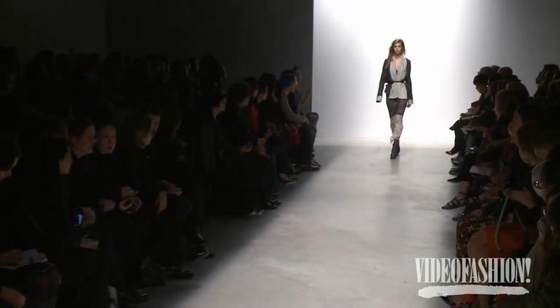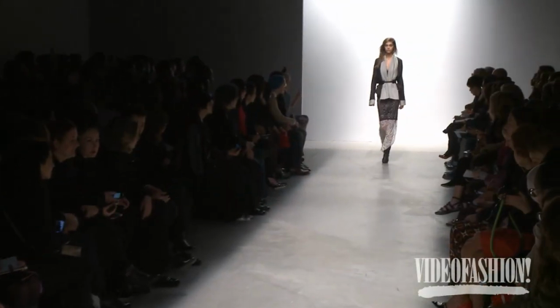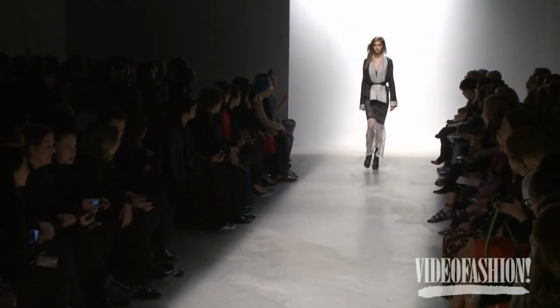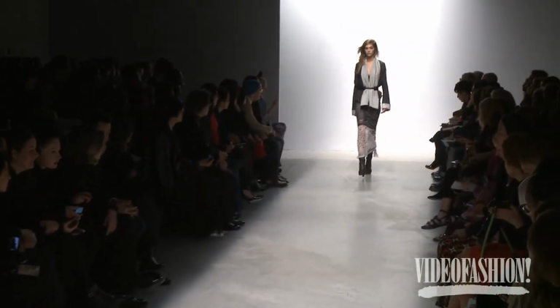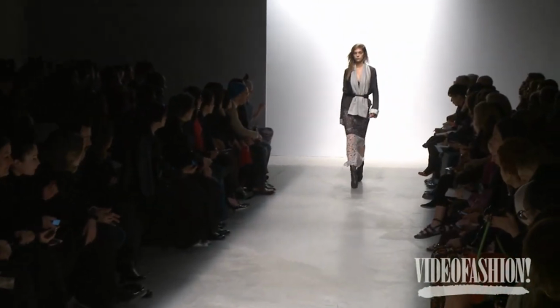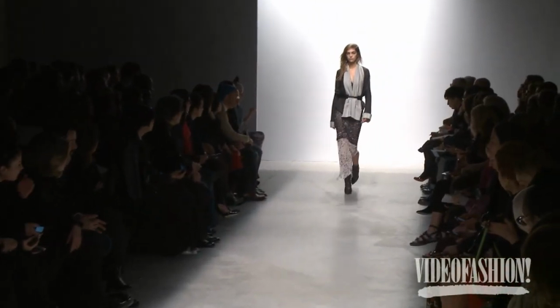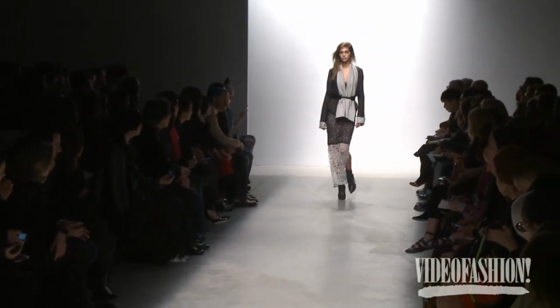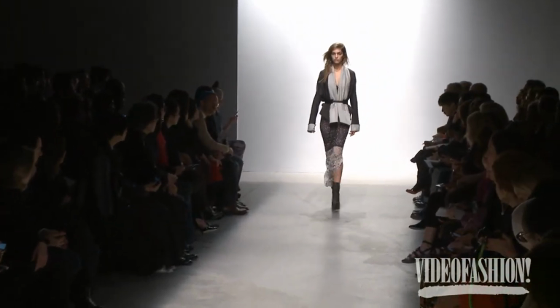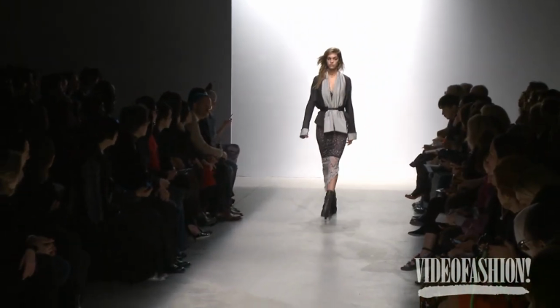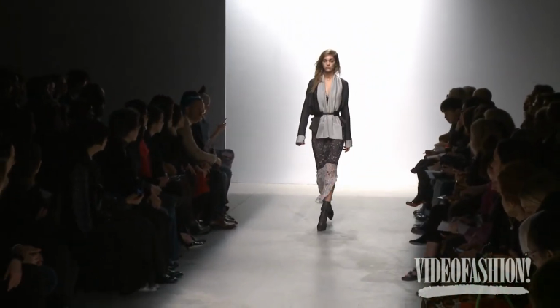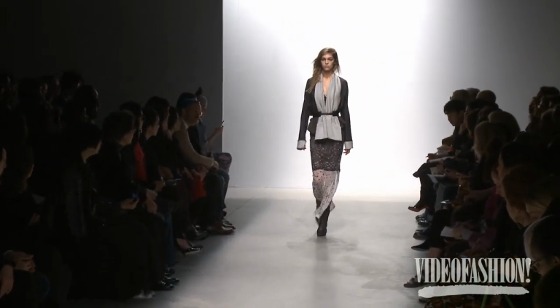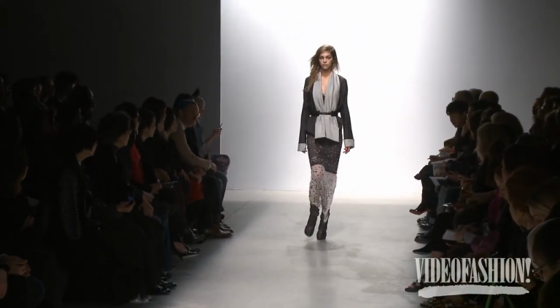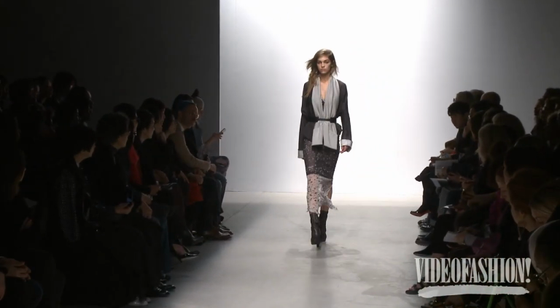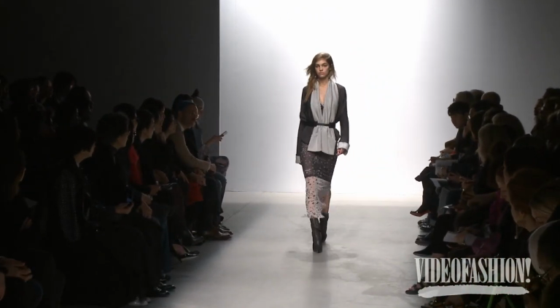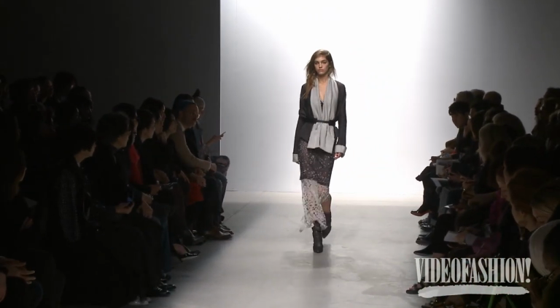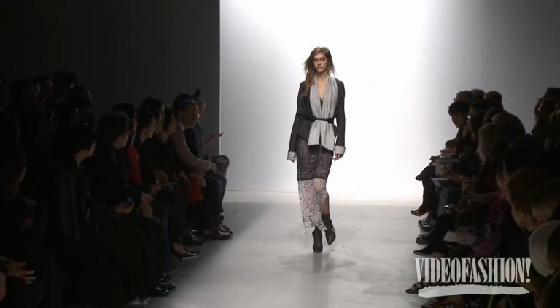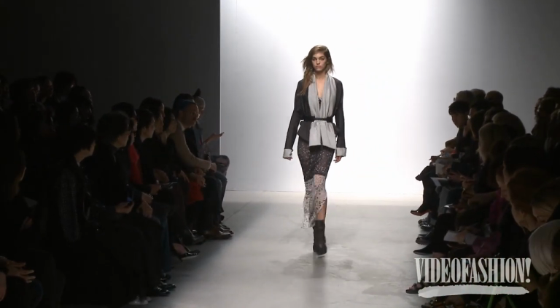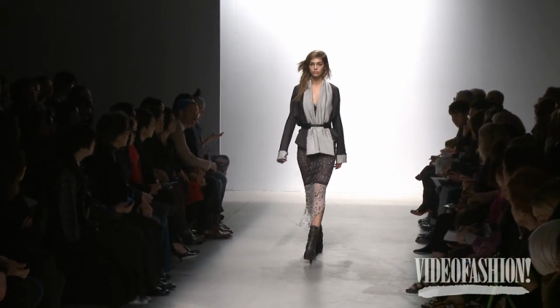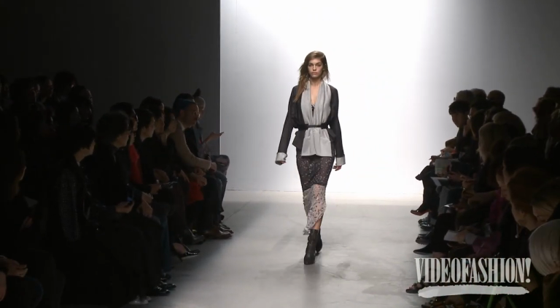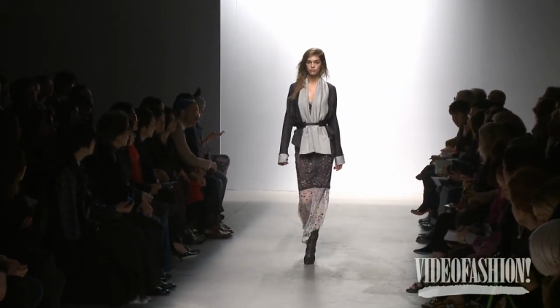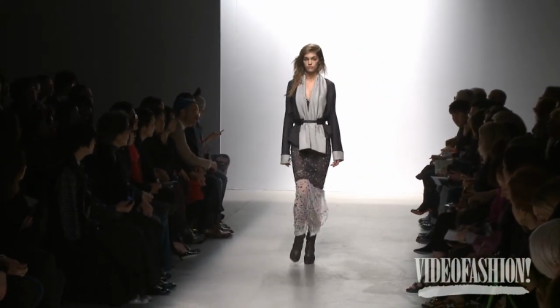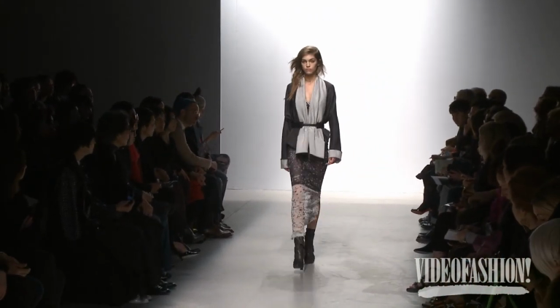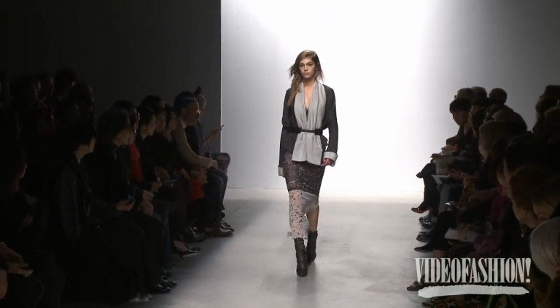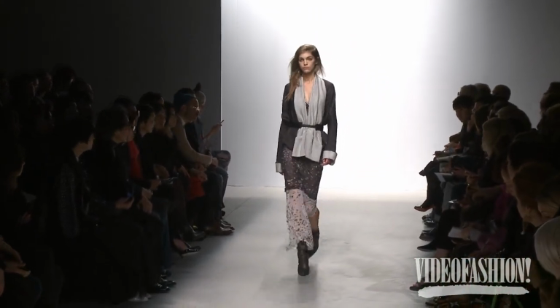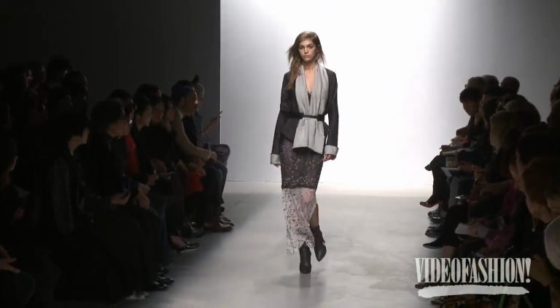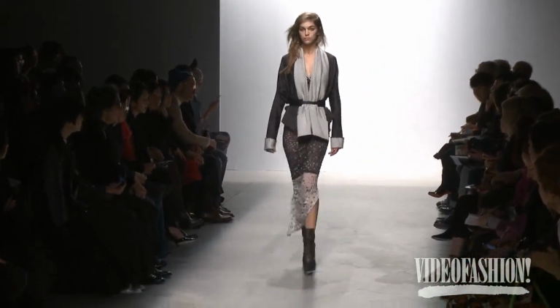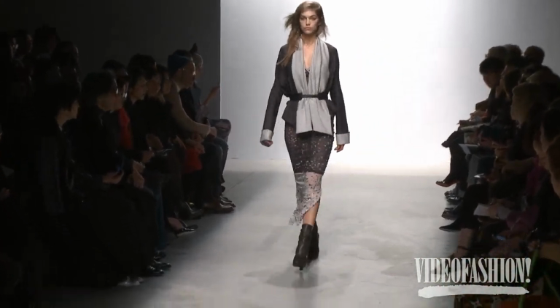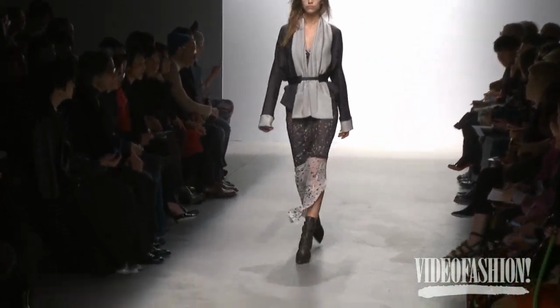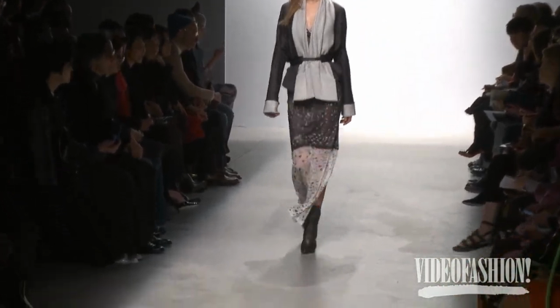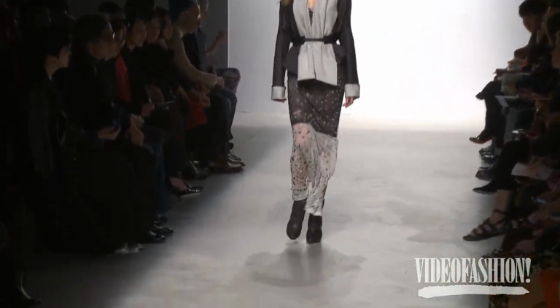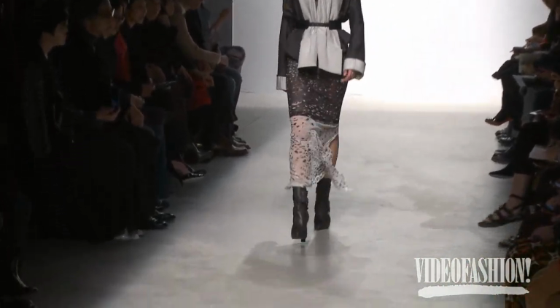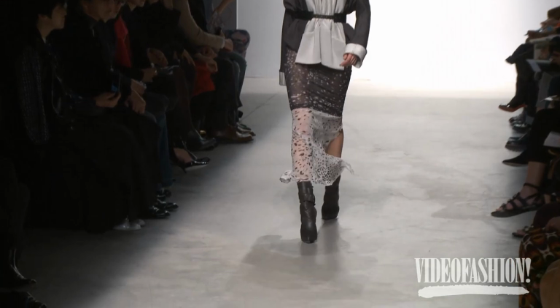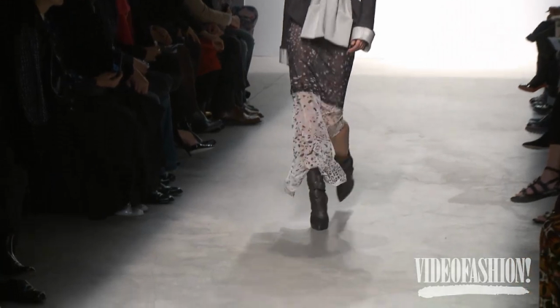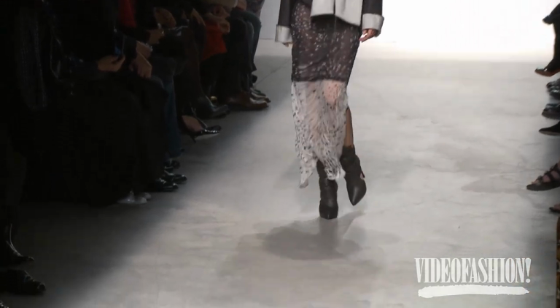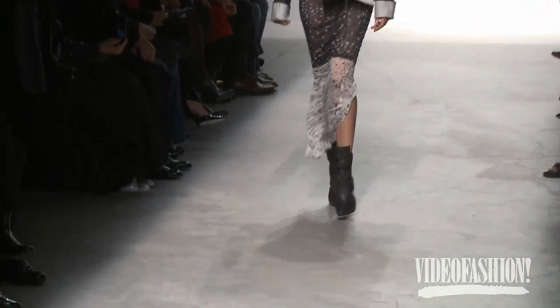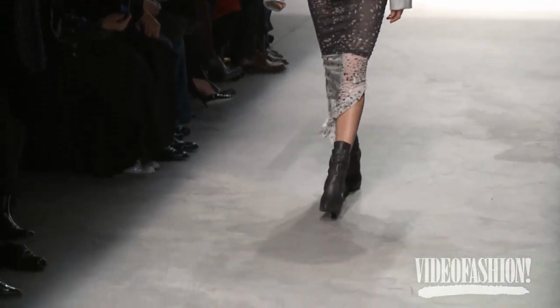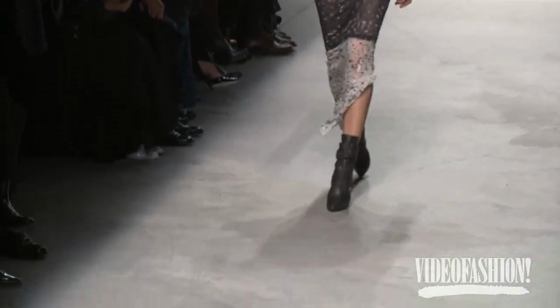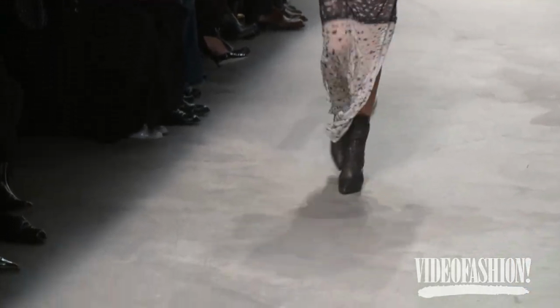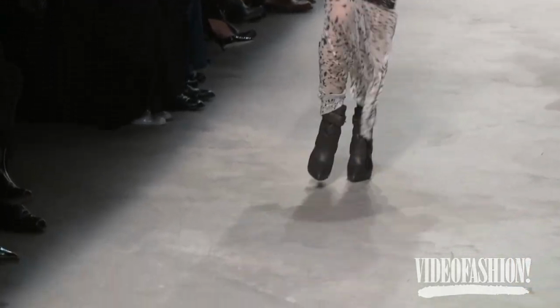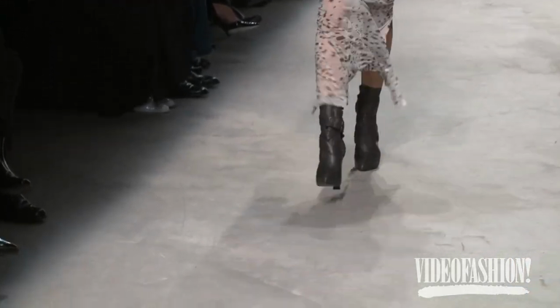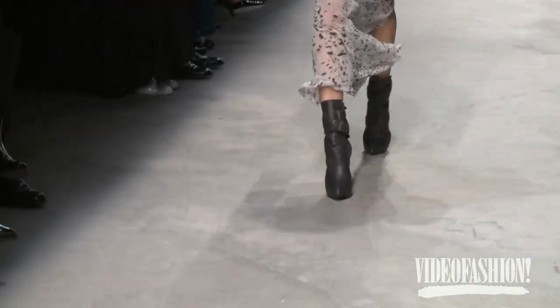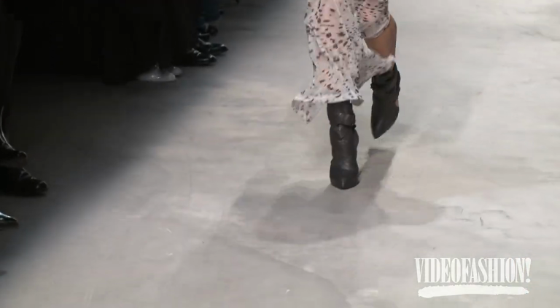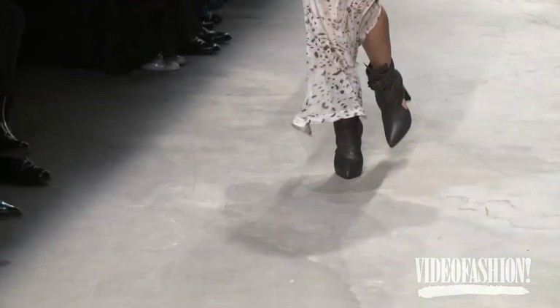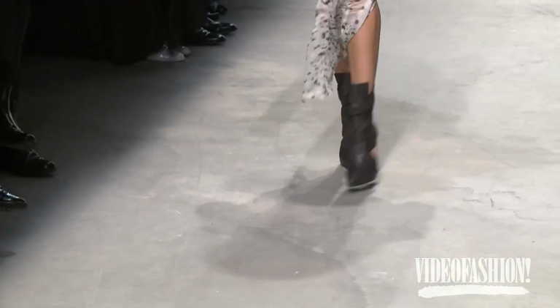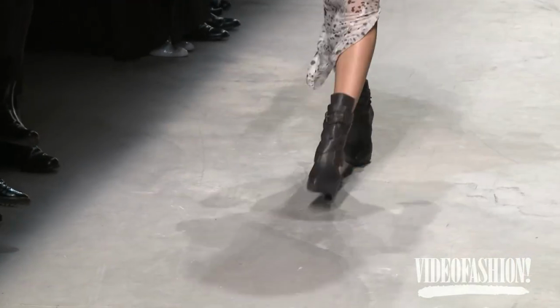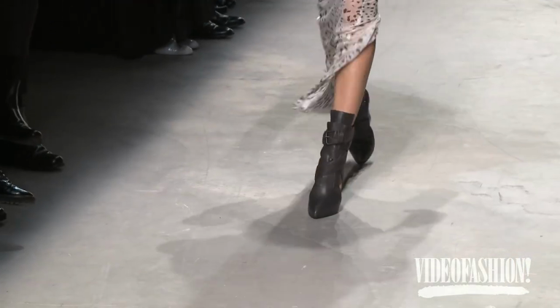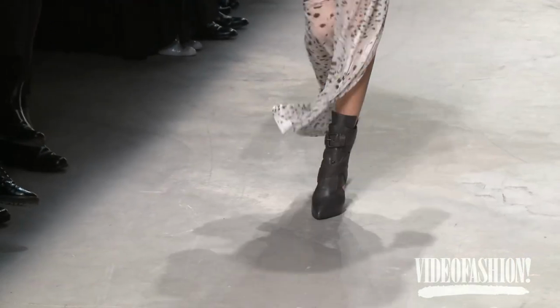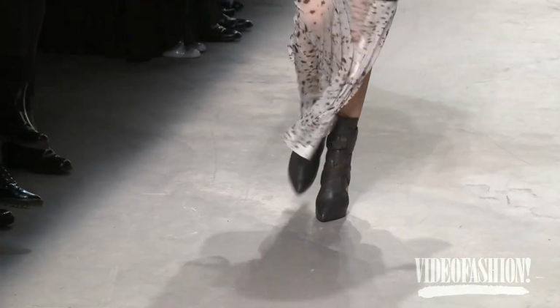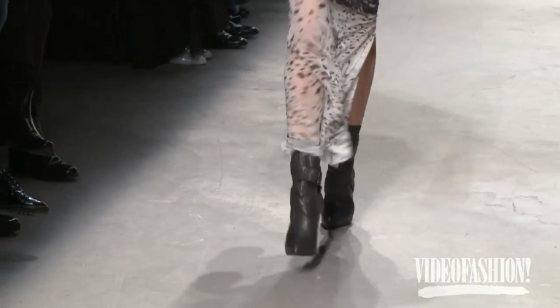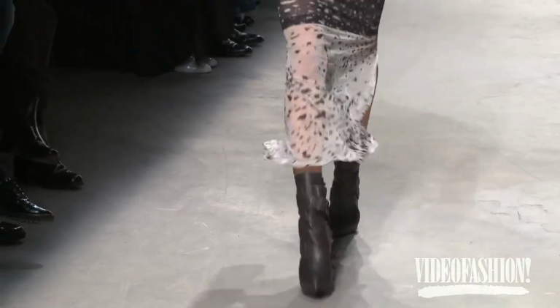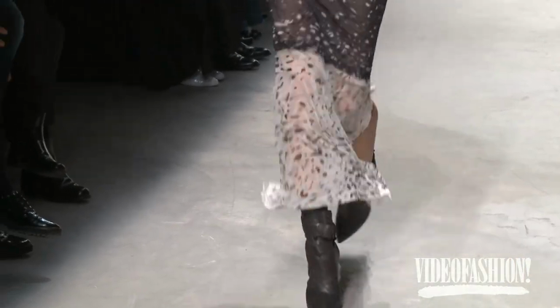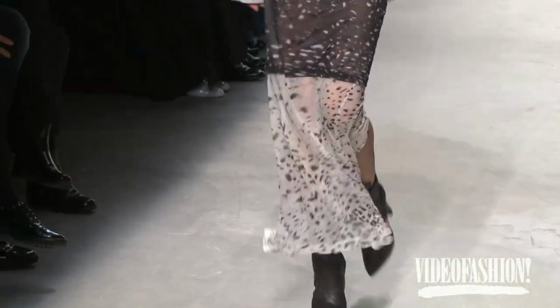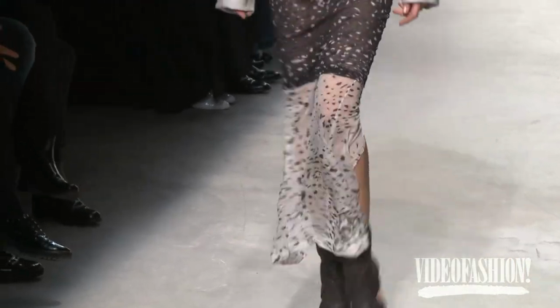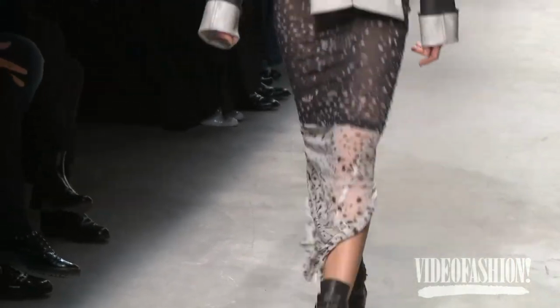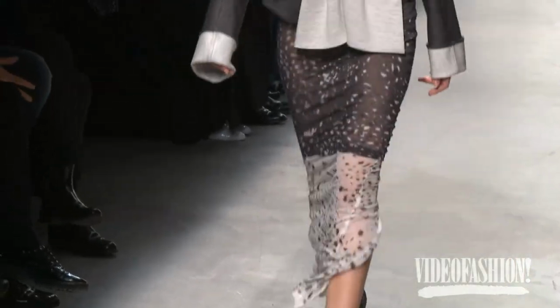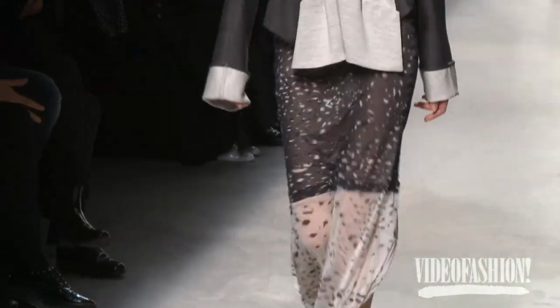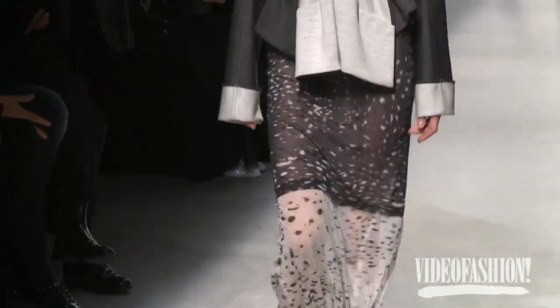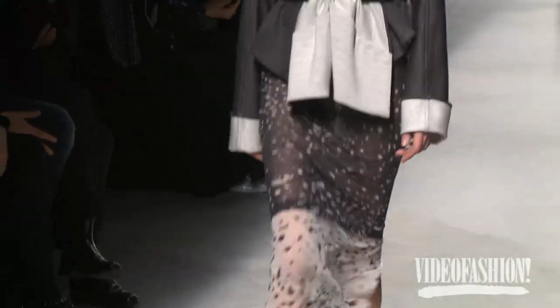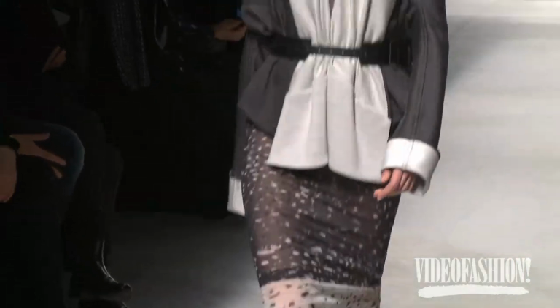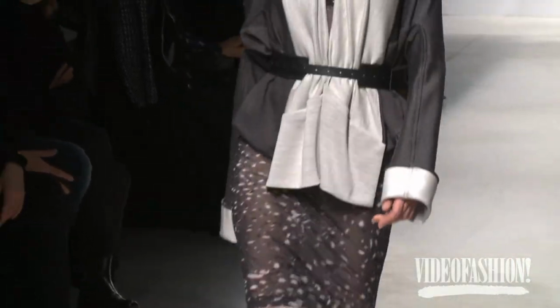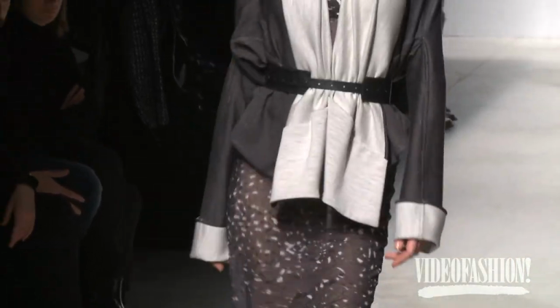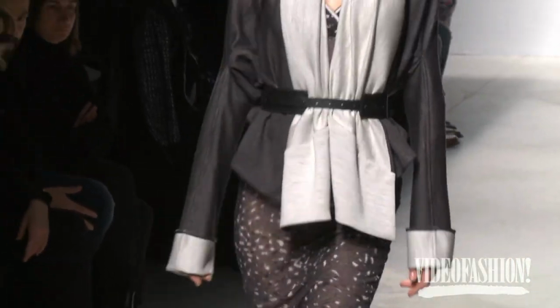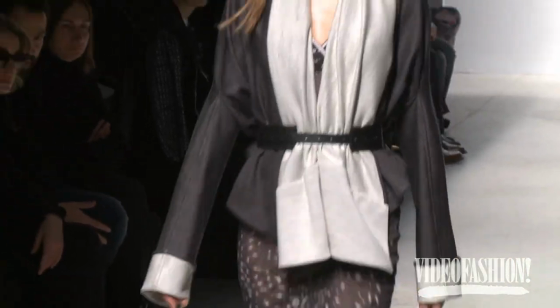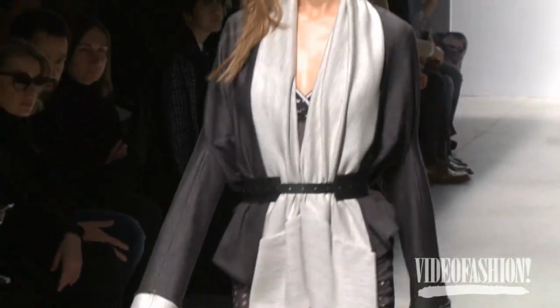I play also with layers and transparencies, just to kind of not make it so serious and so classical.